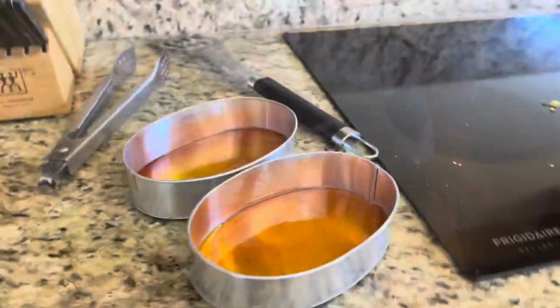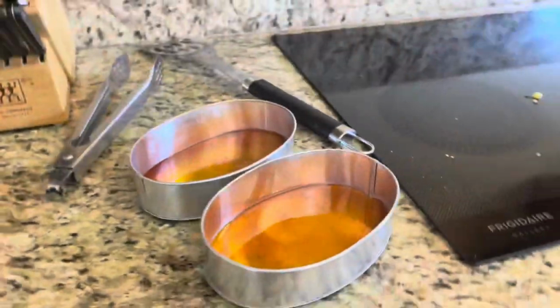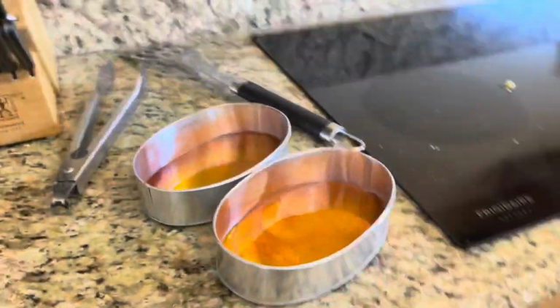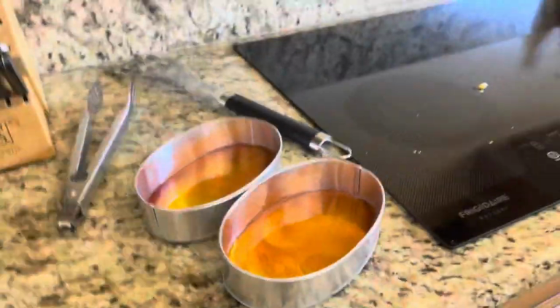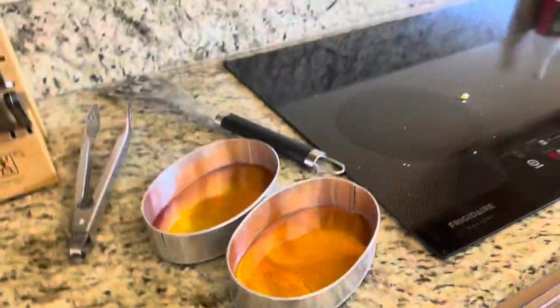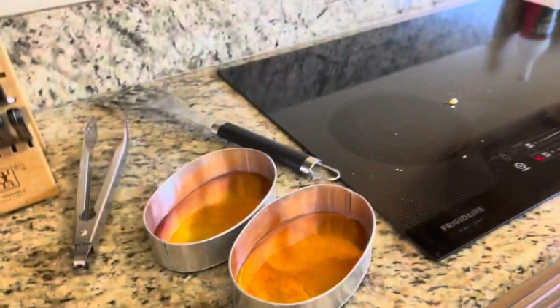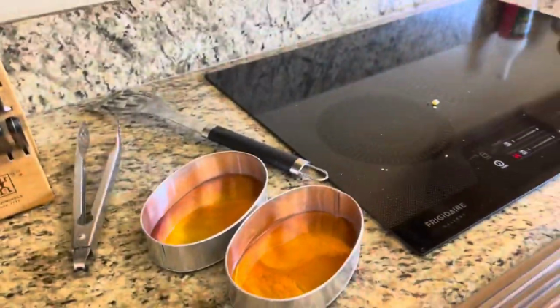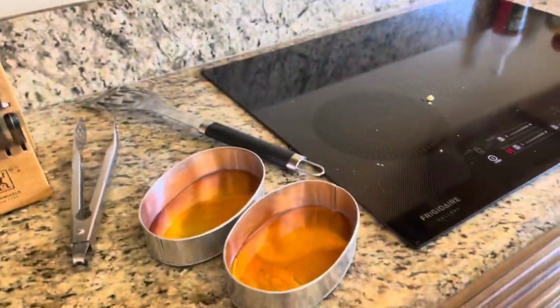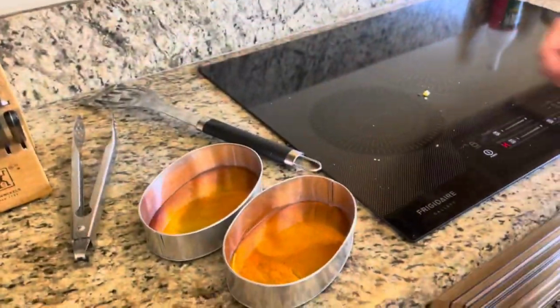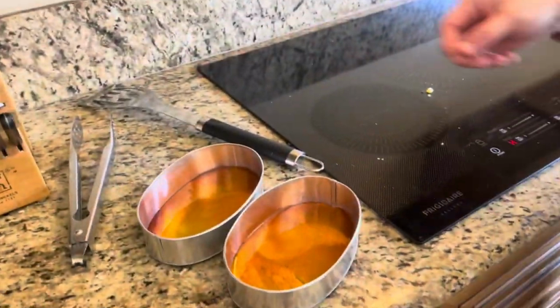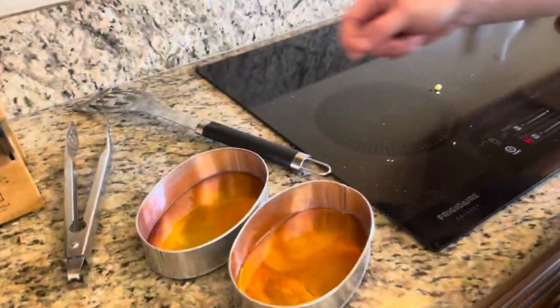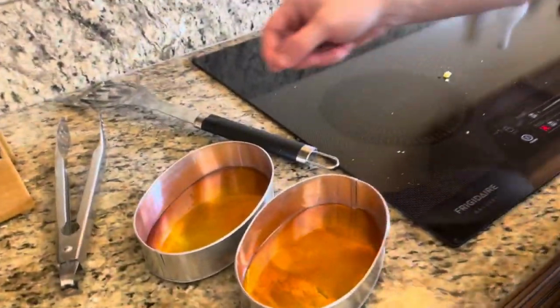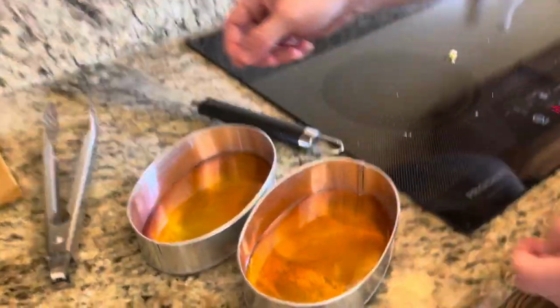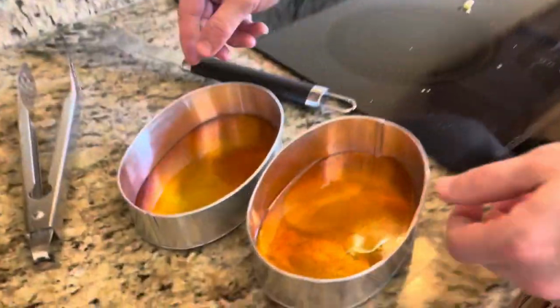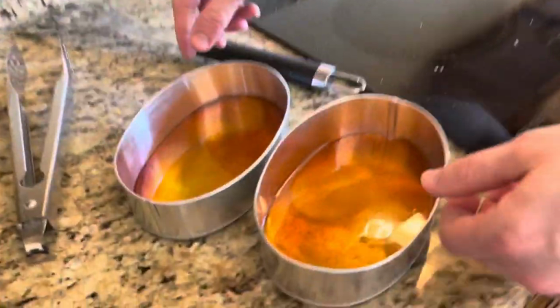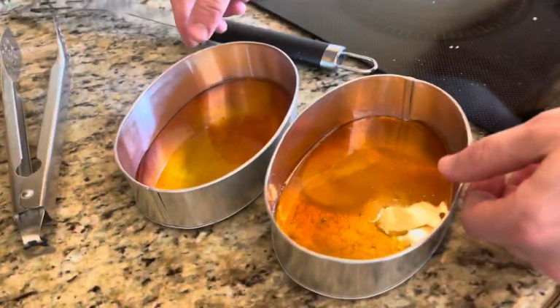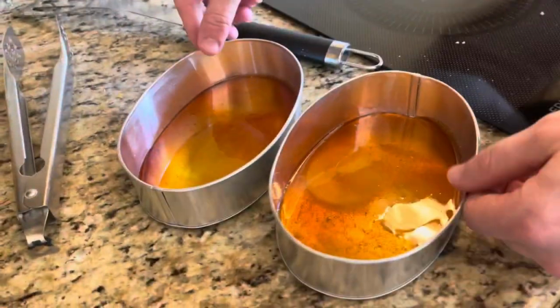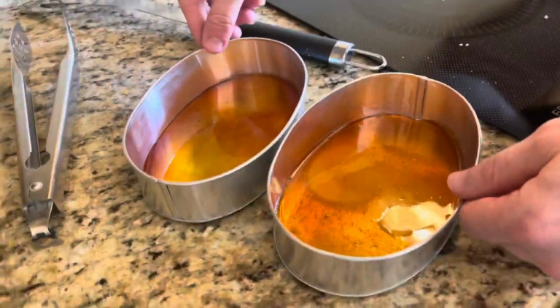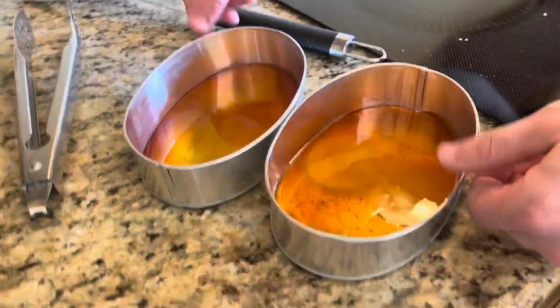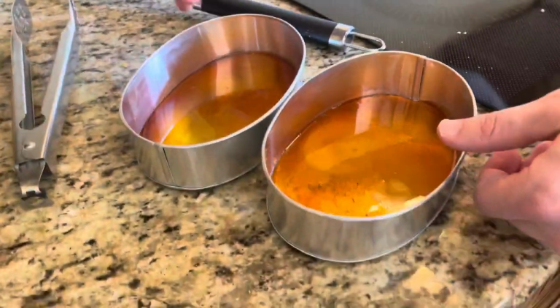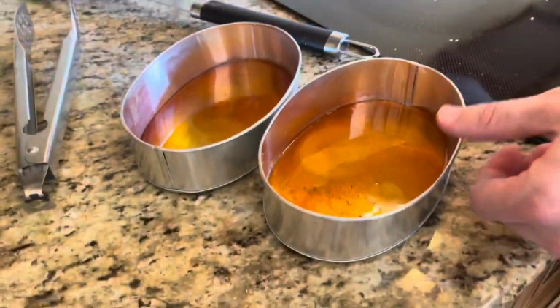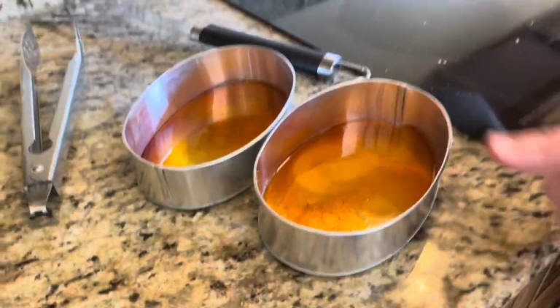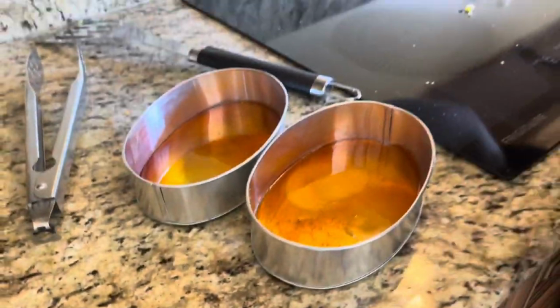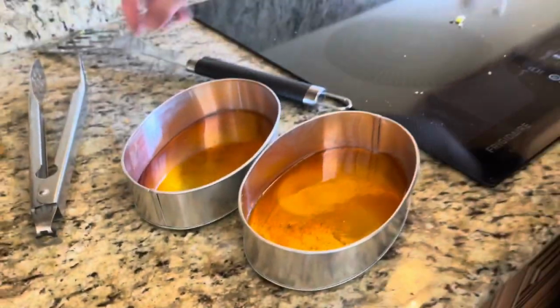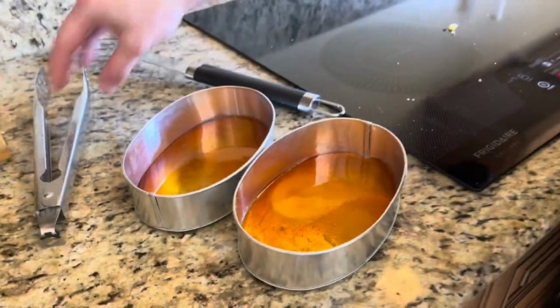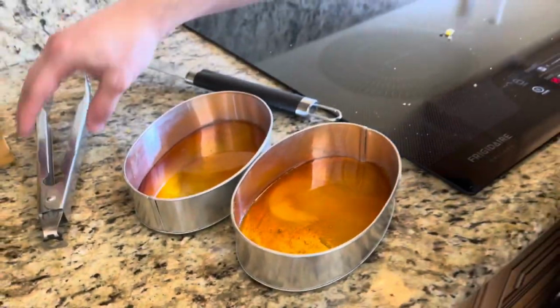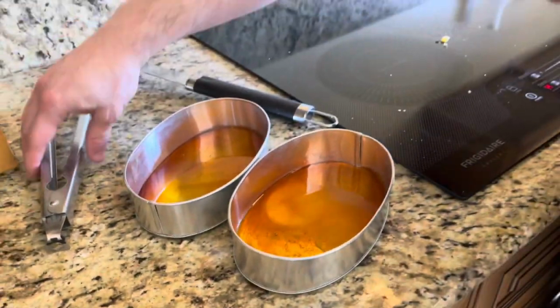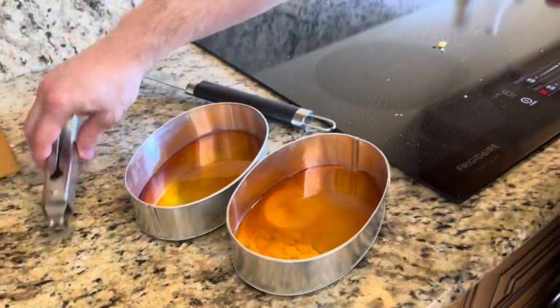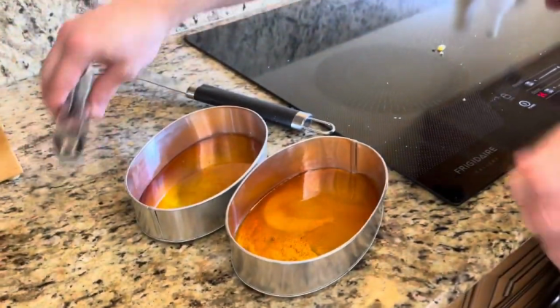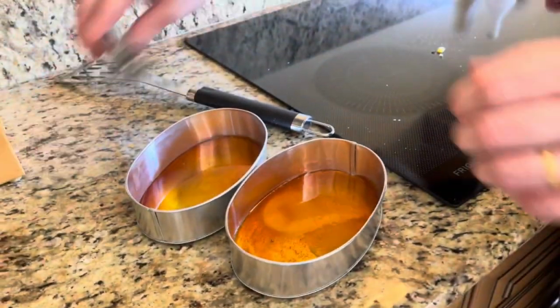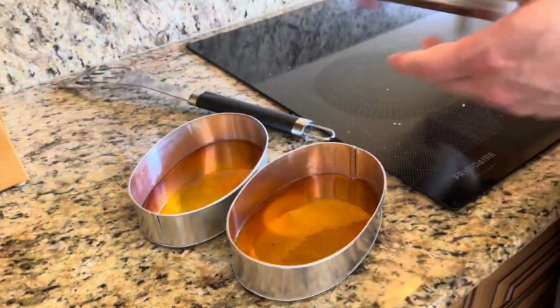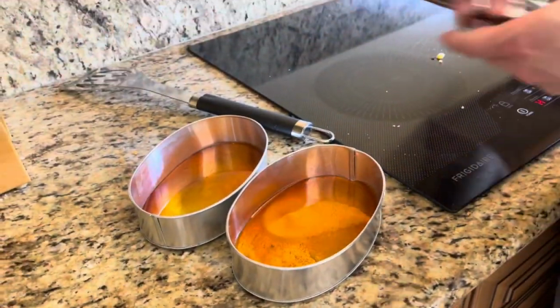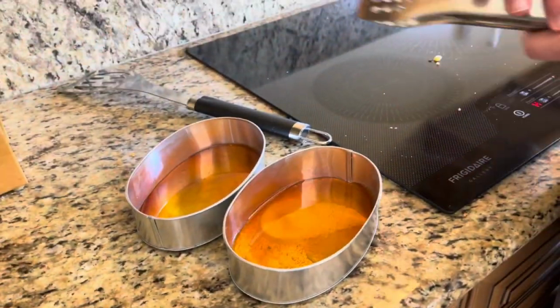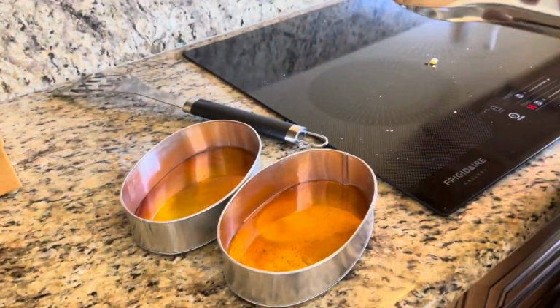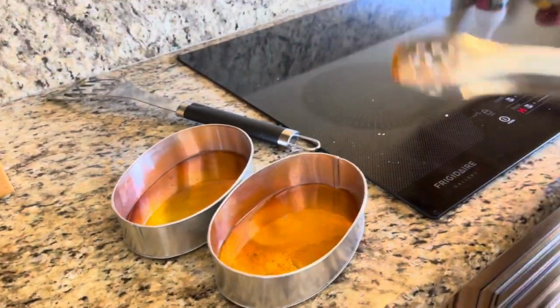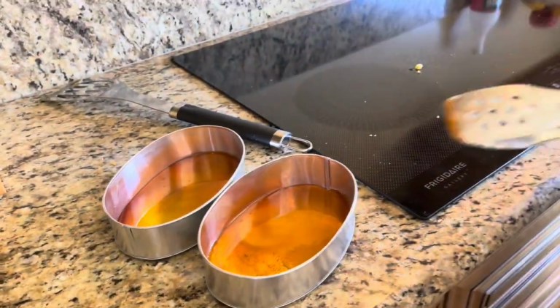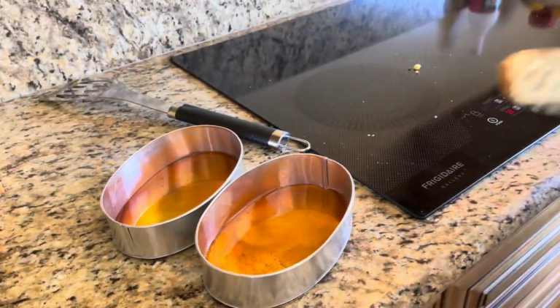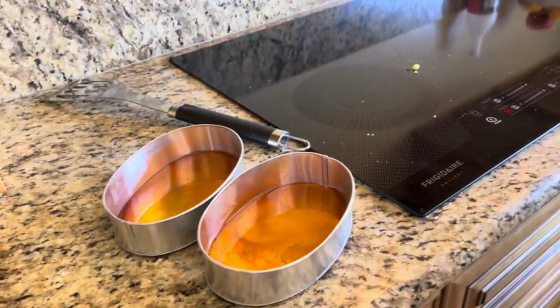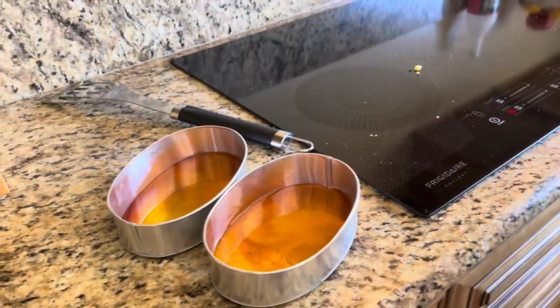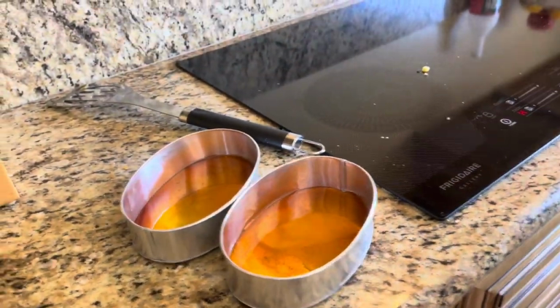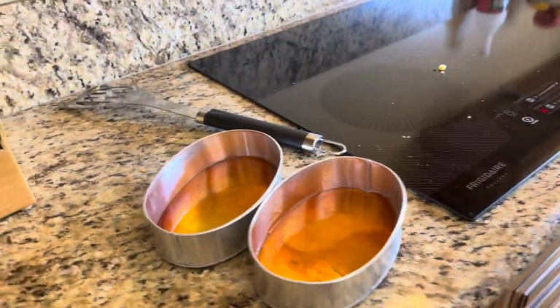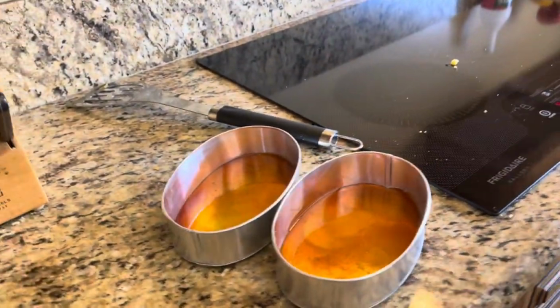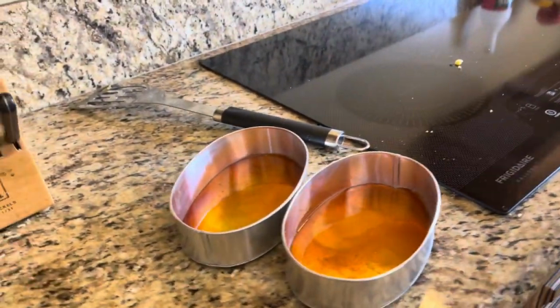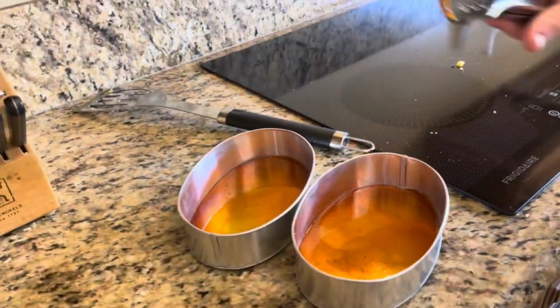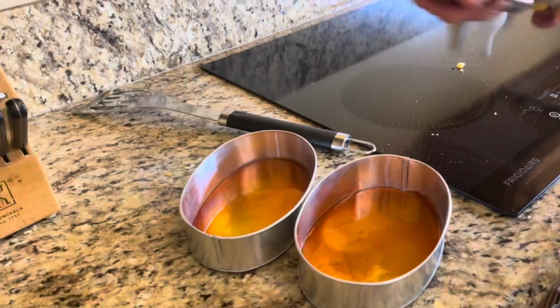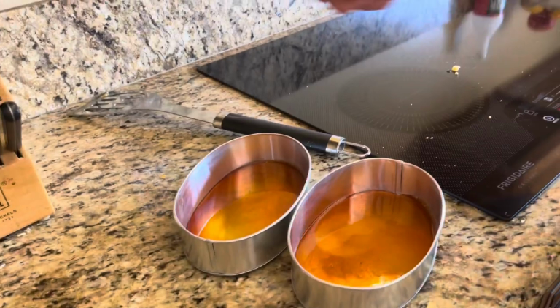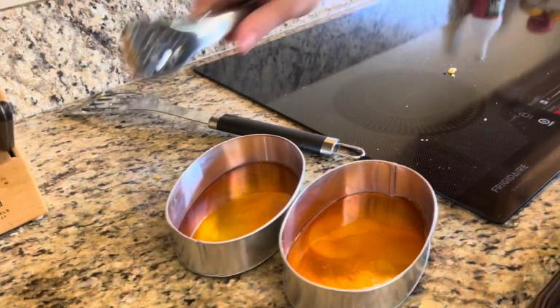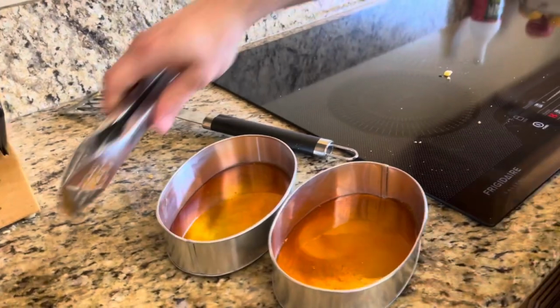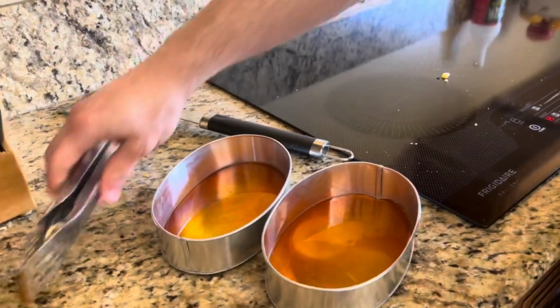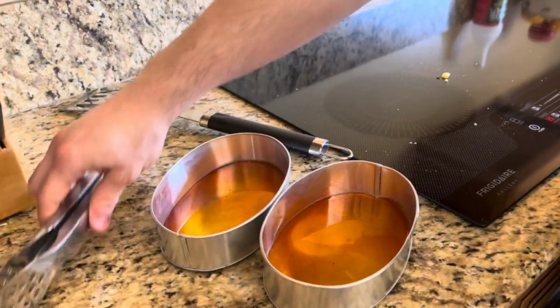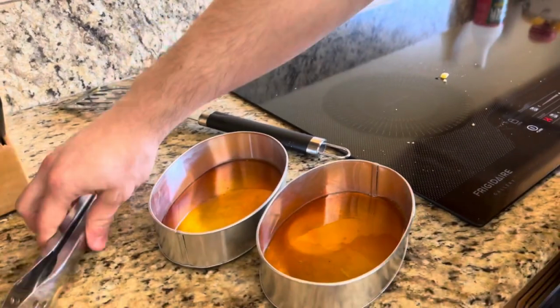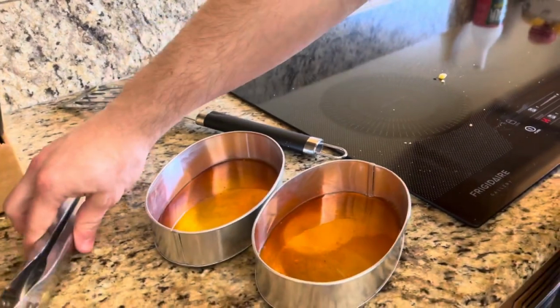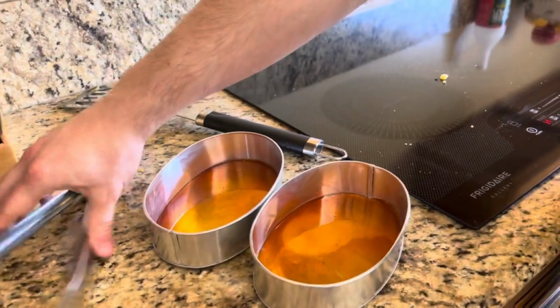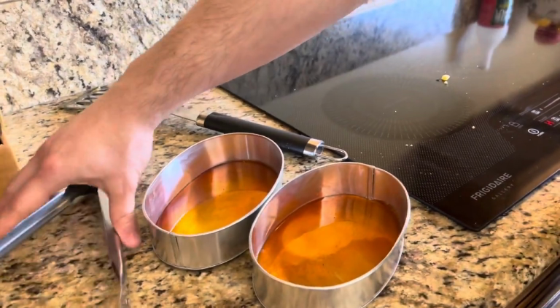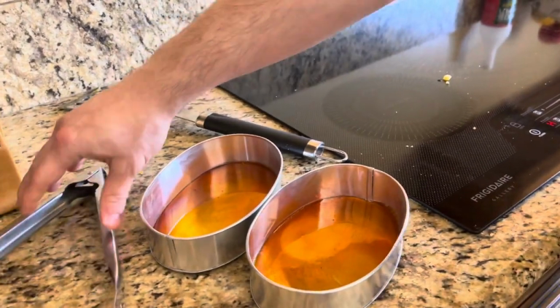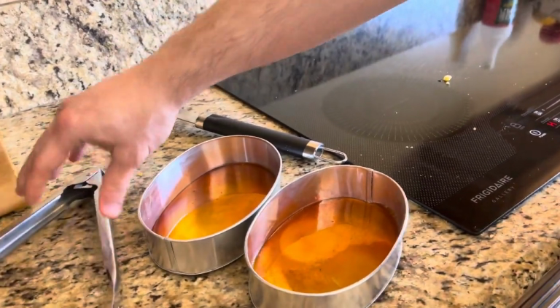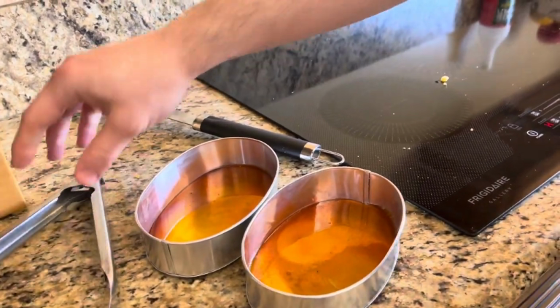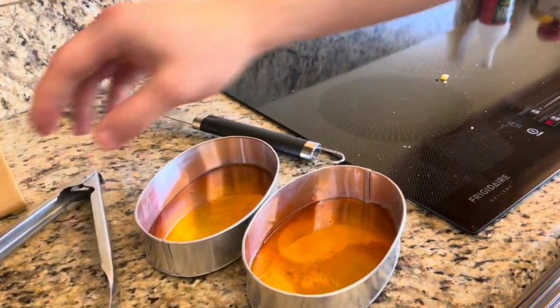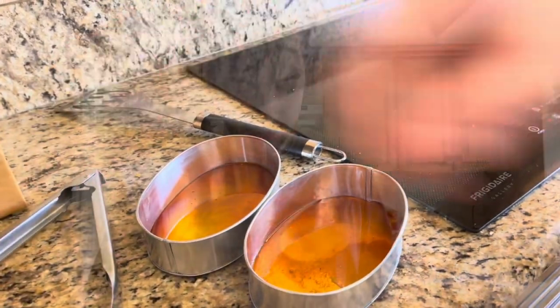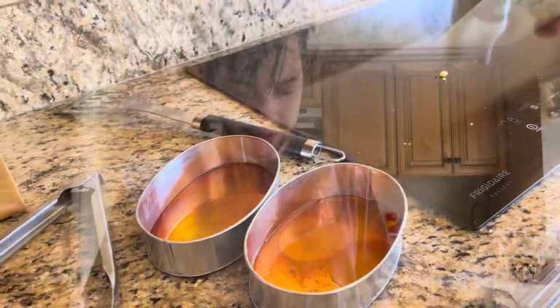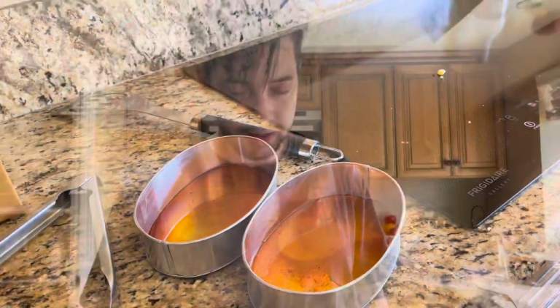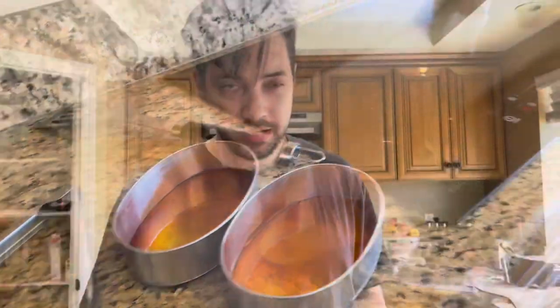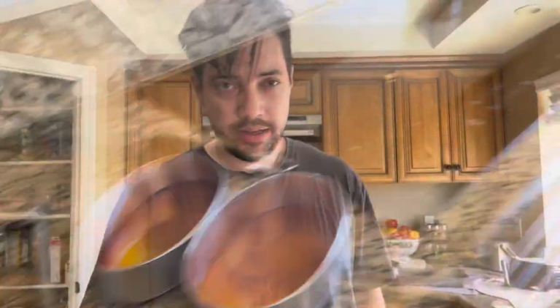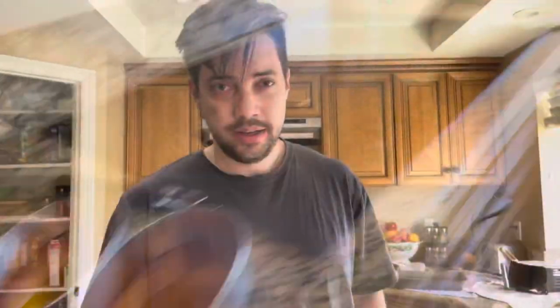So now we got that done. We're going to let it cool there and then go over here.